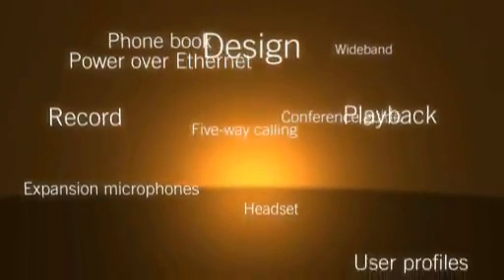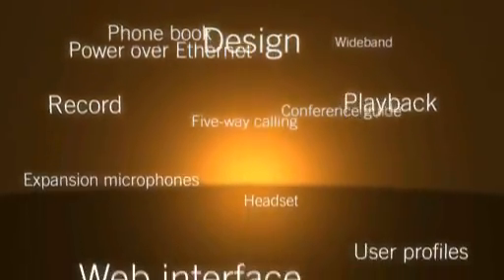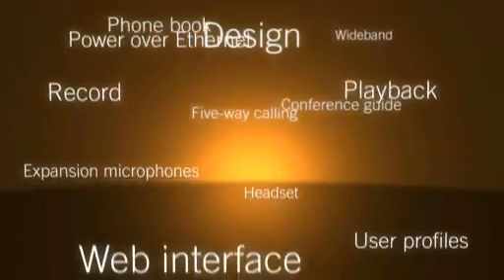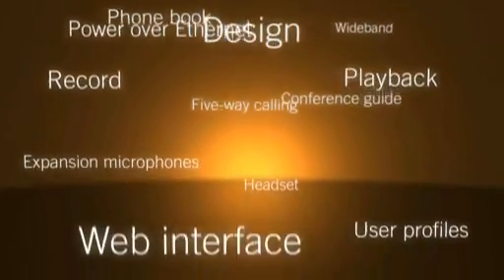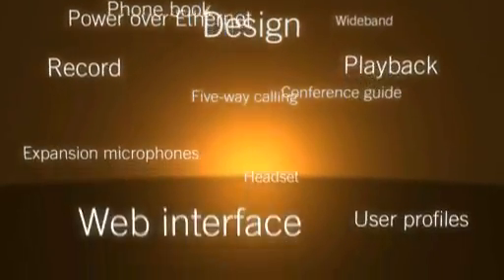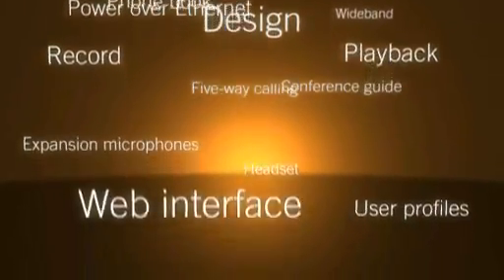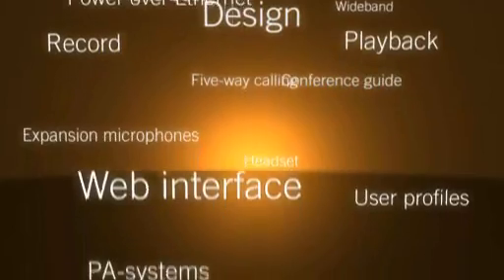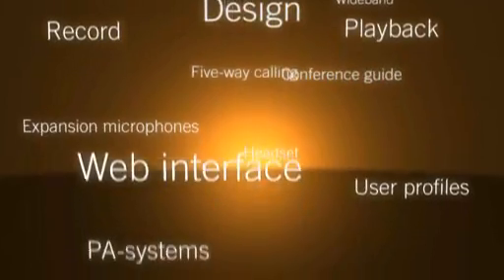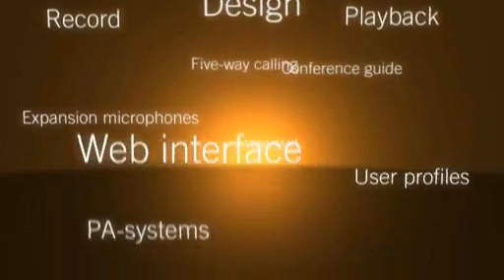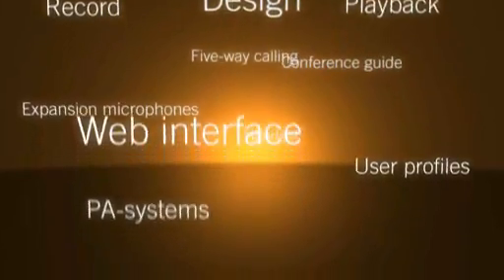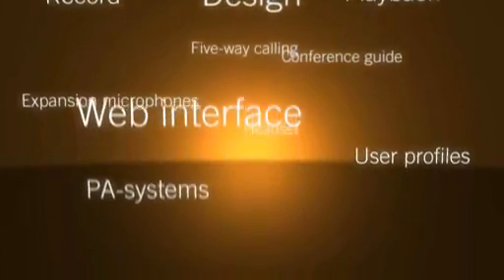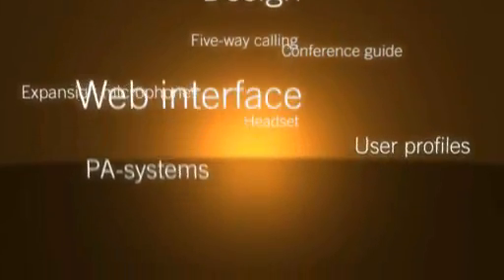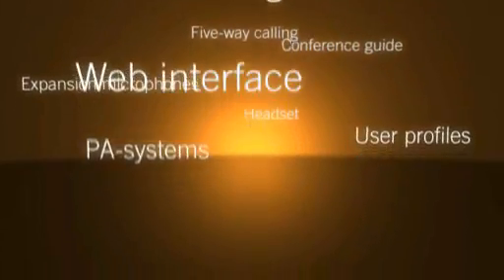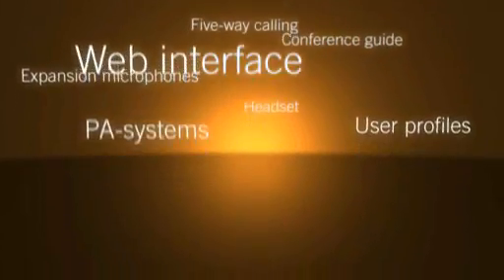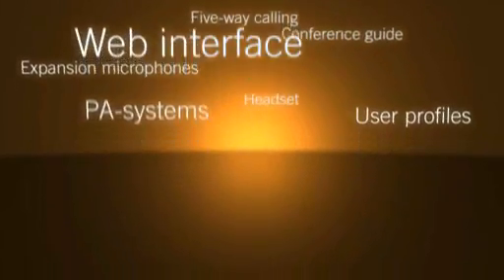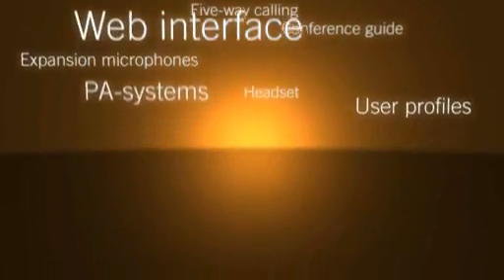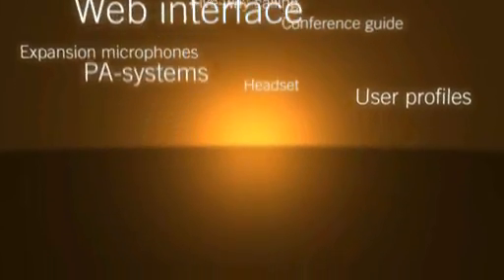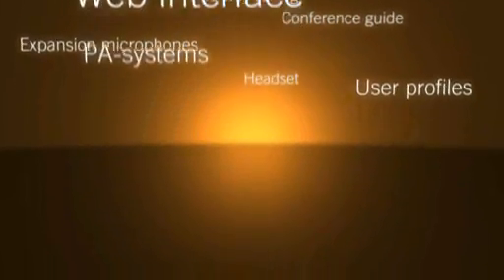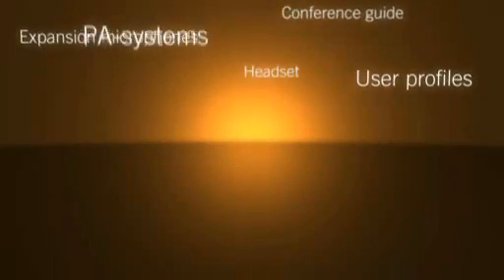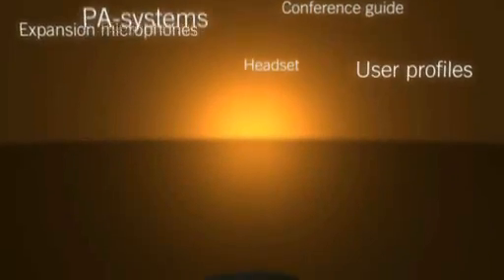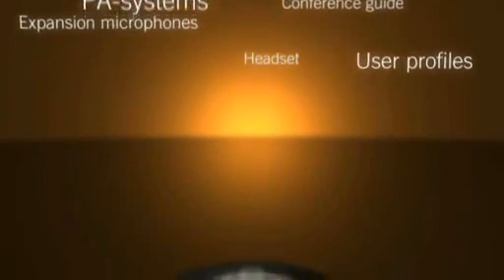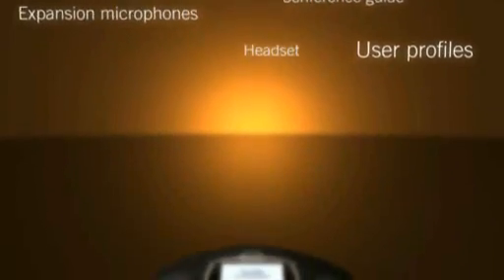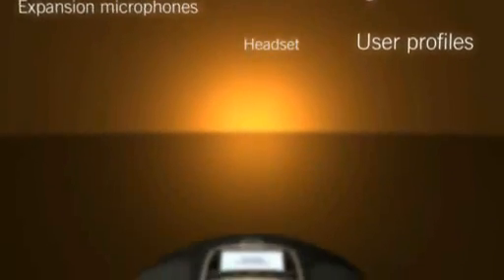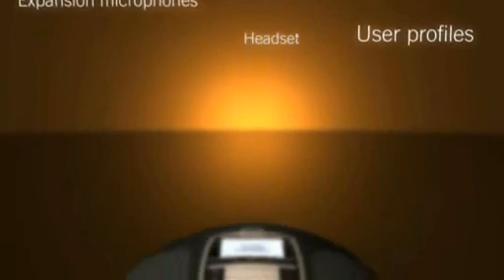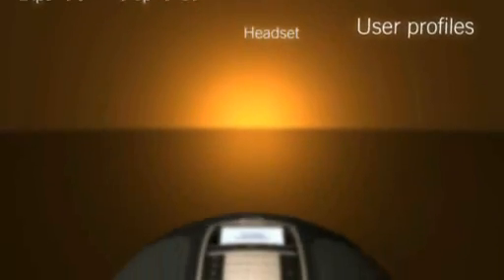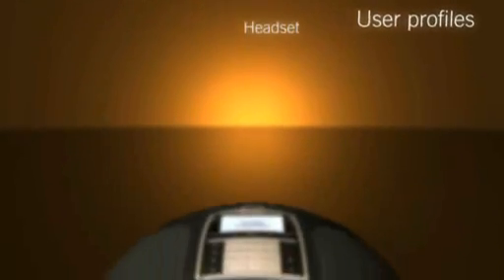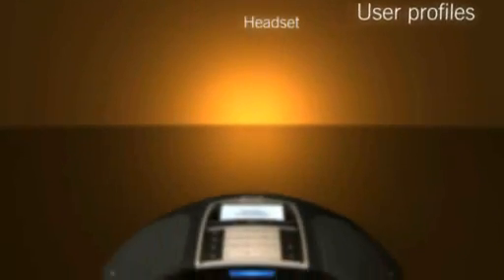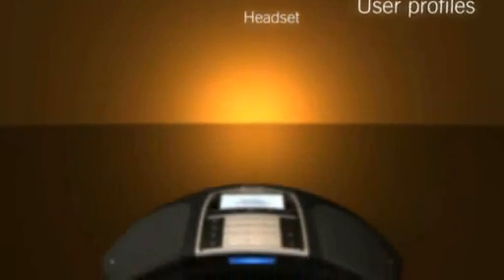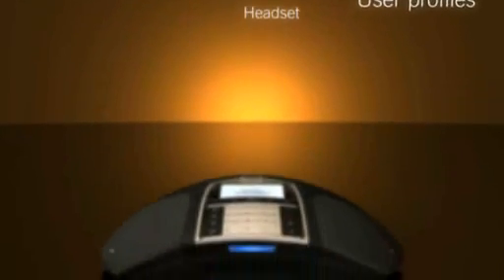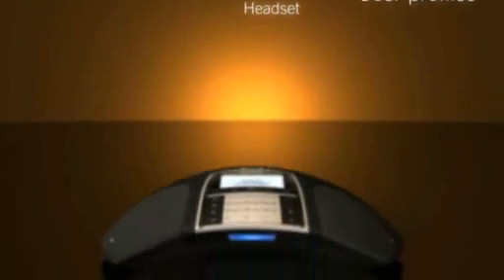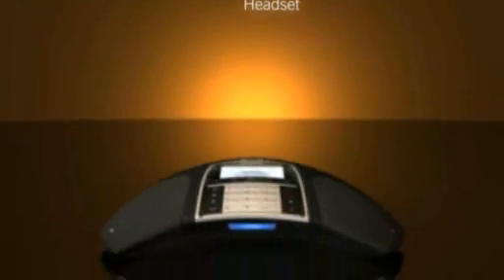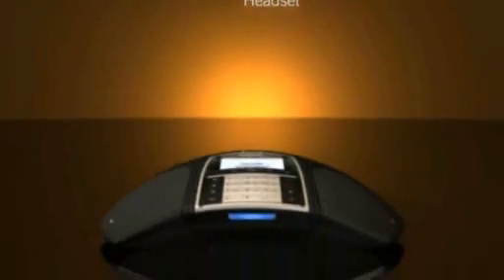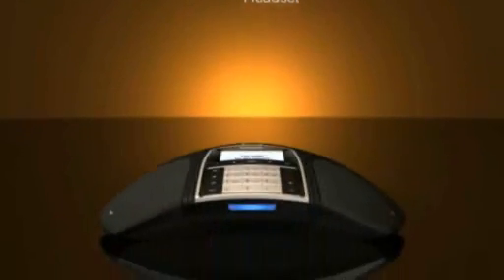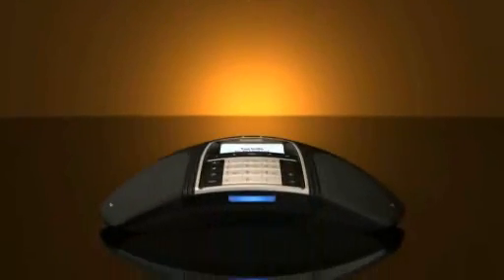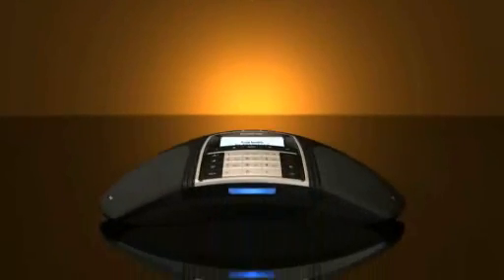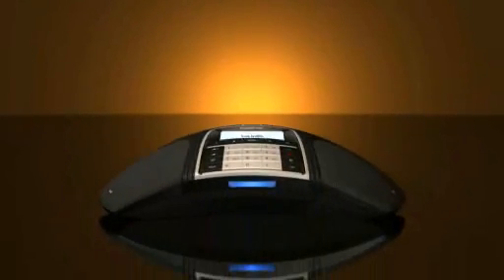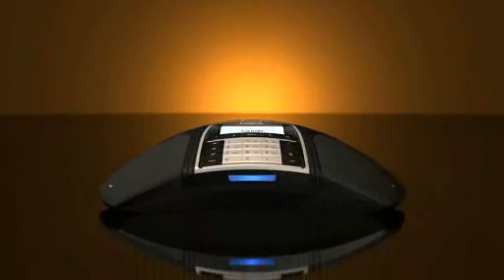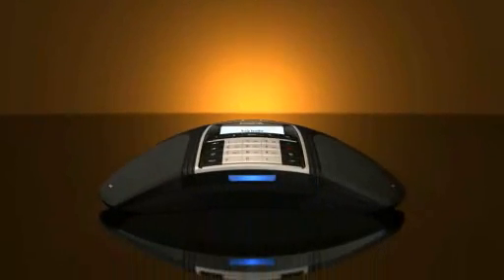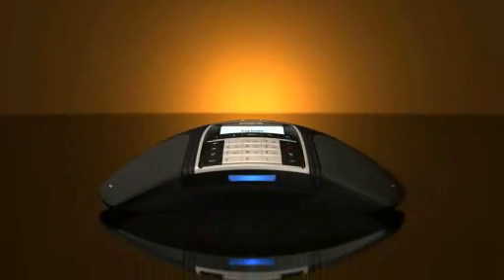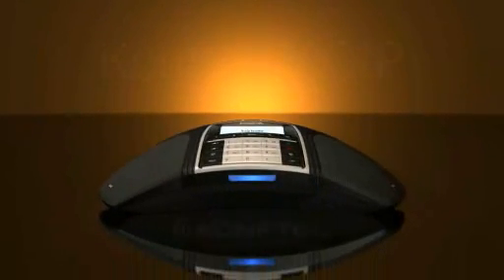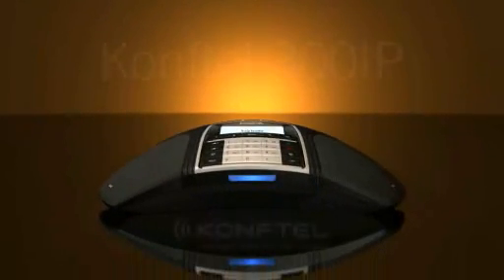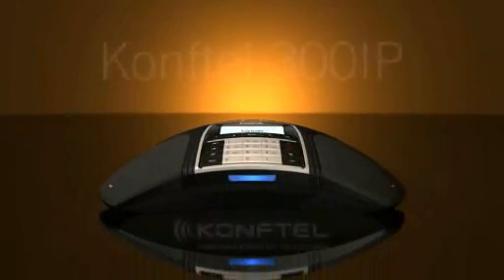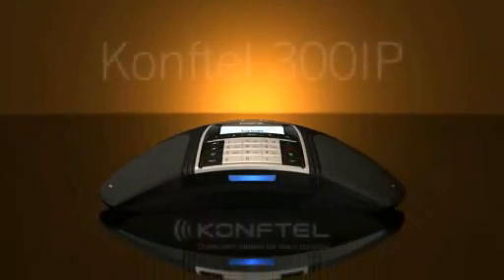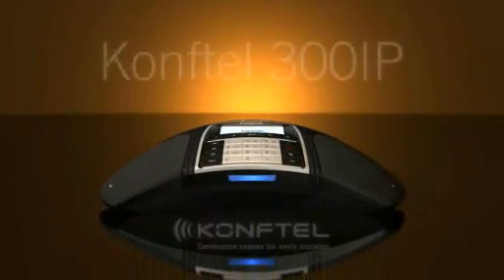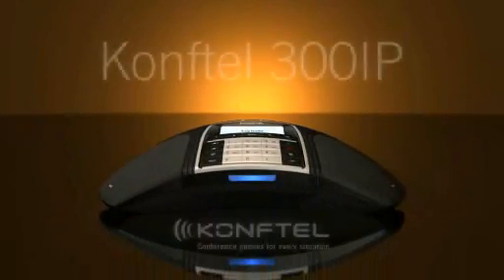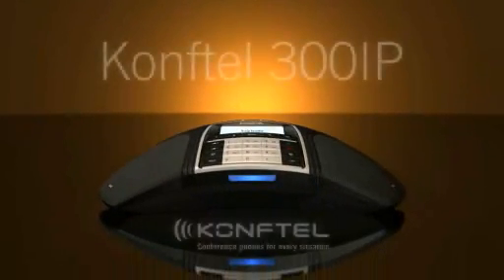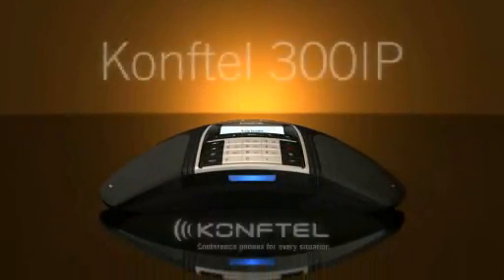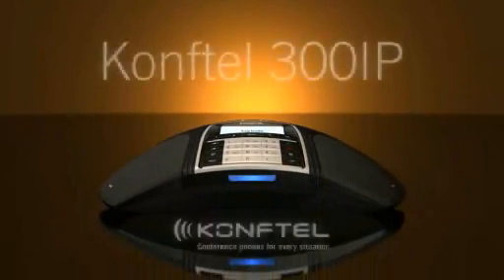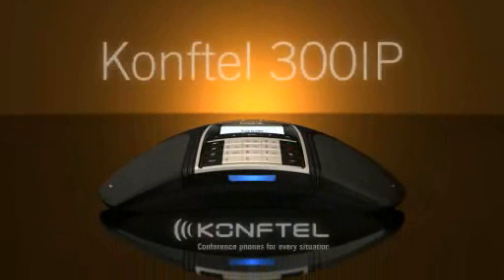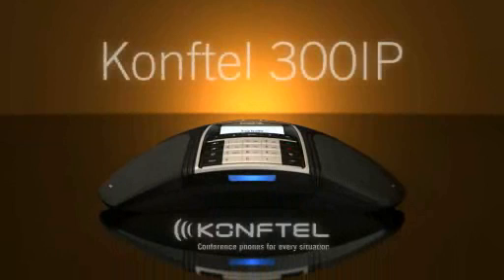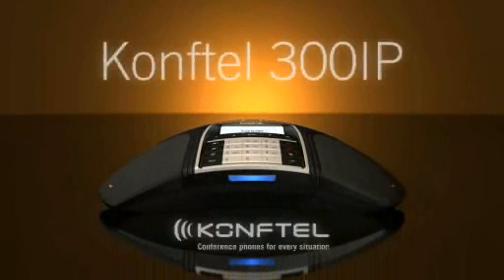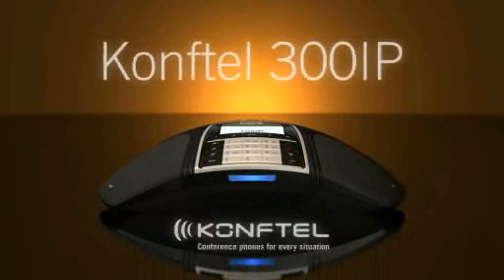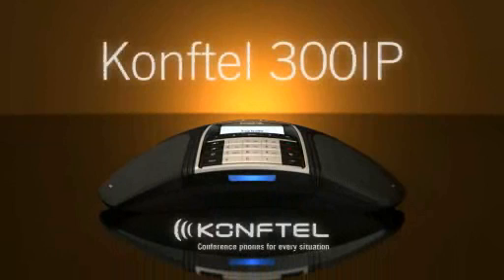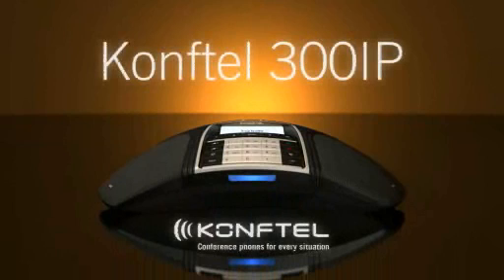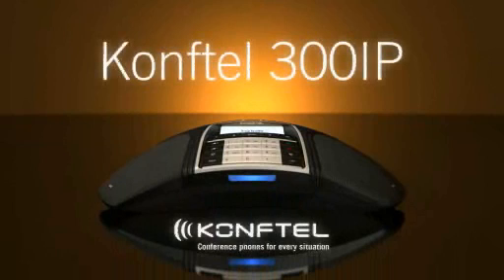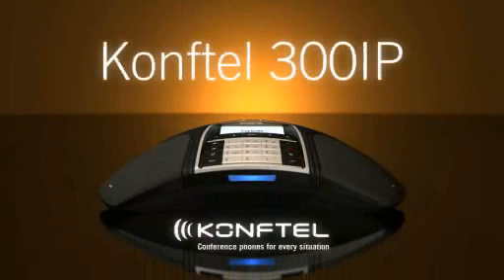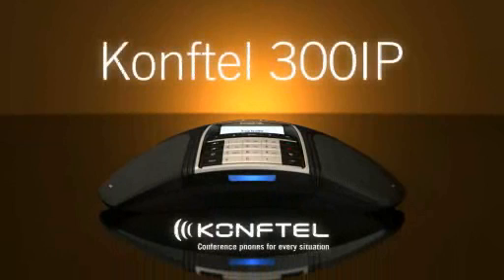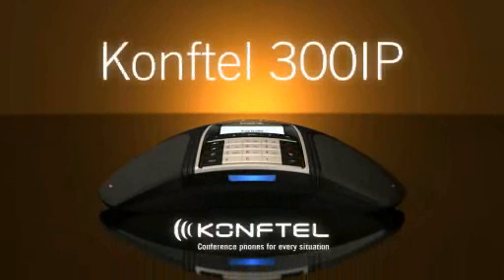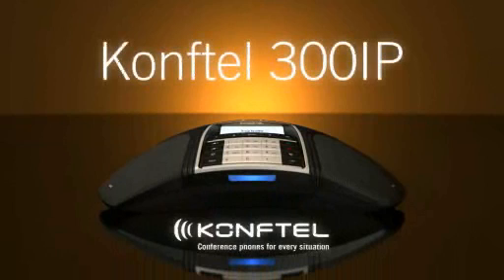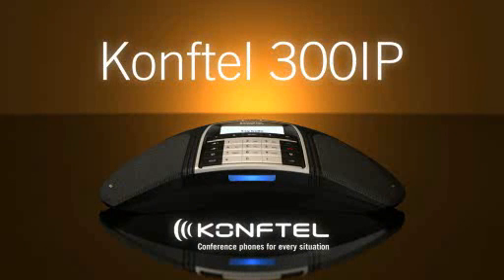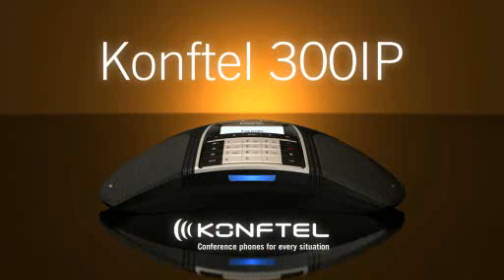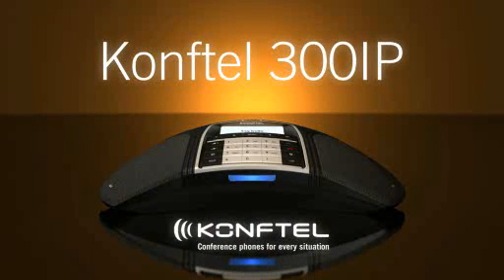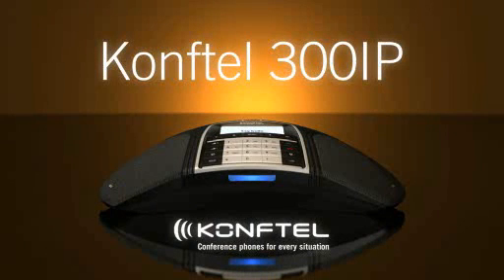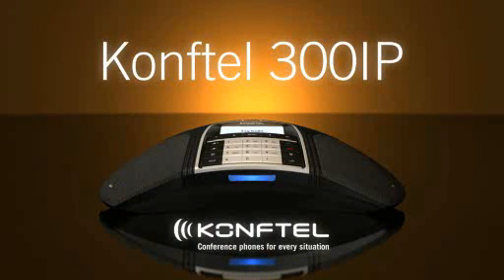Made by Europe's leading conference phone manufacturer, designed for efficient conference calls — the Konftel 300 IP.